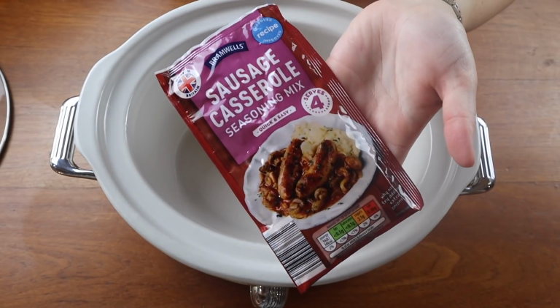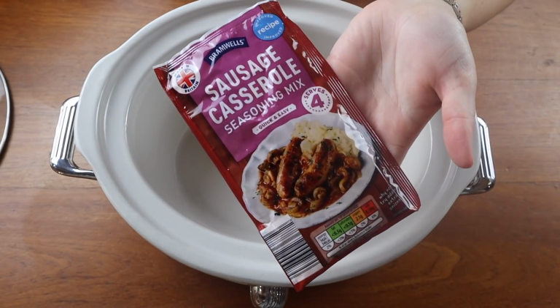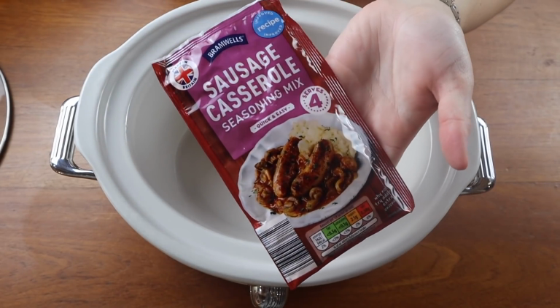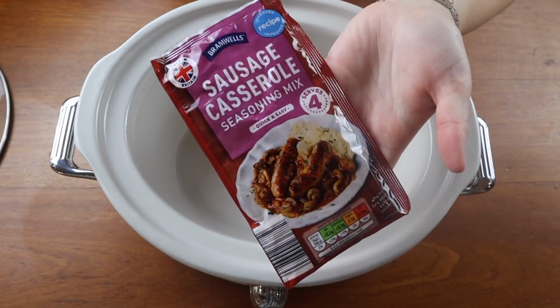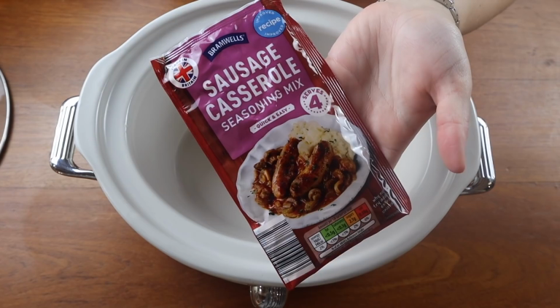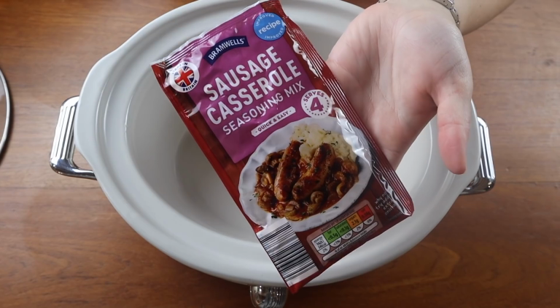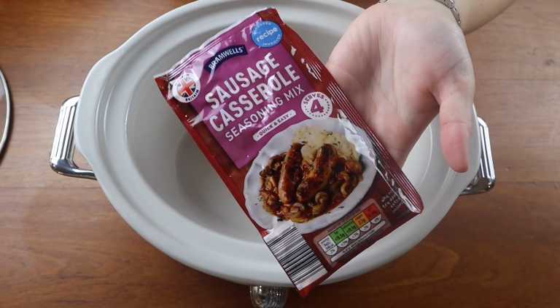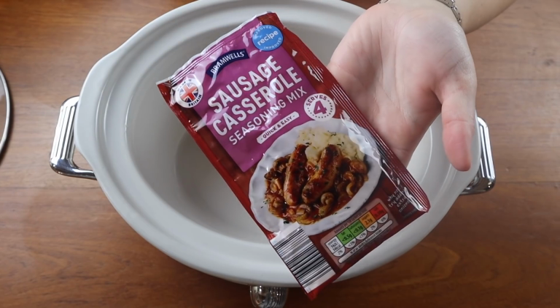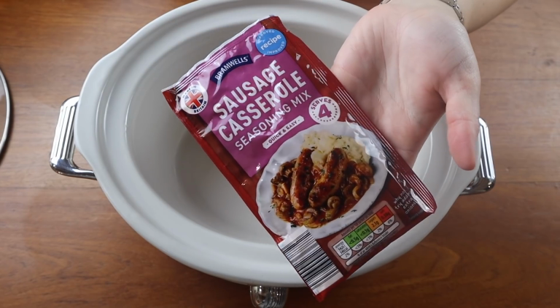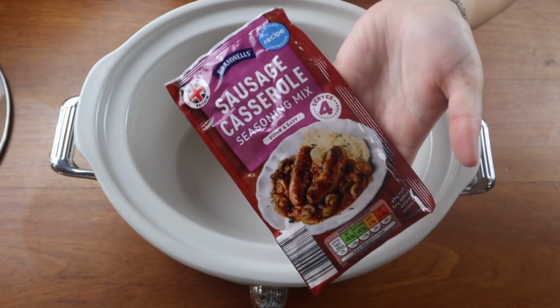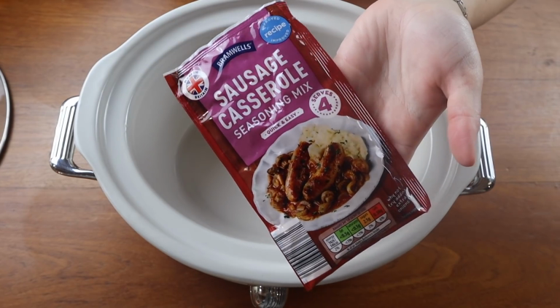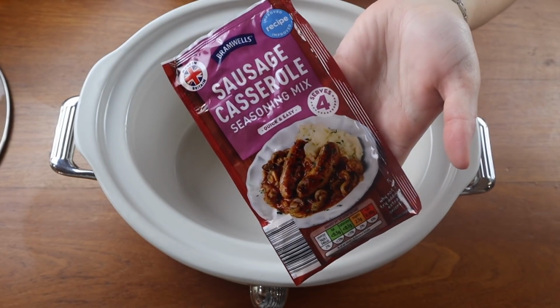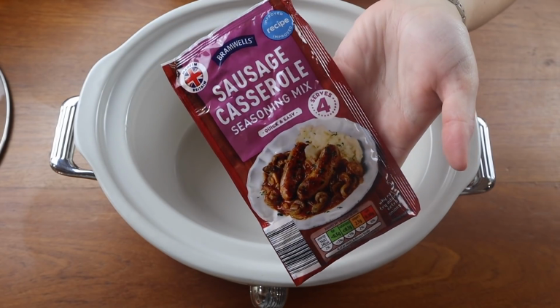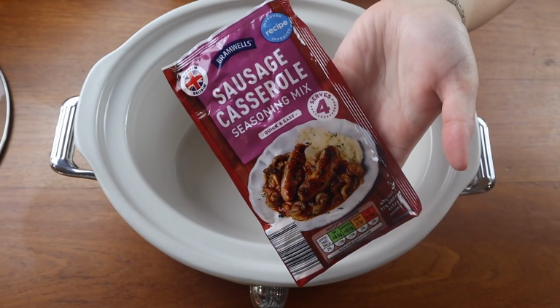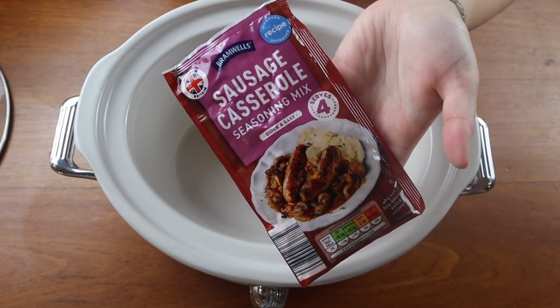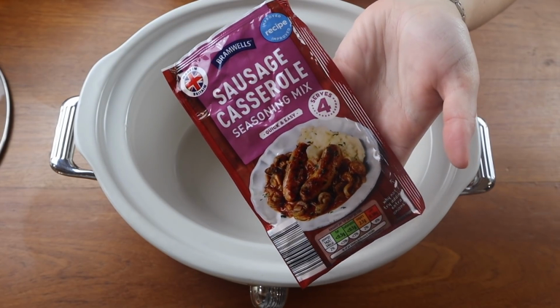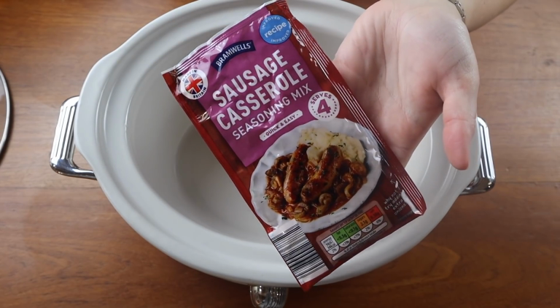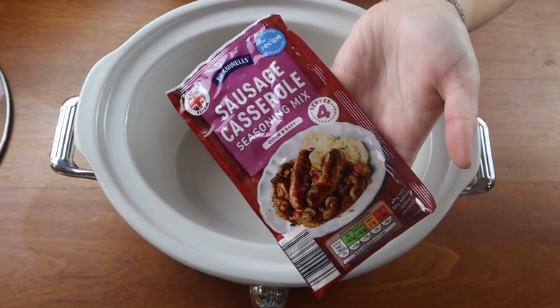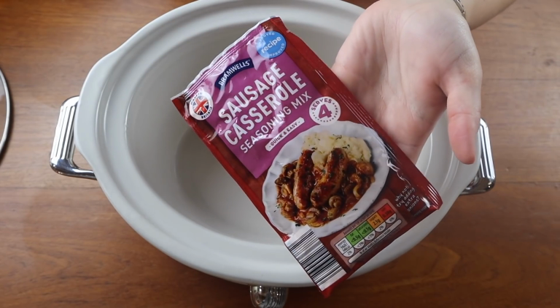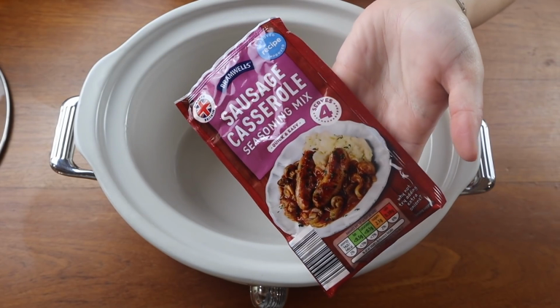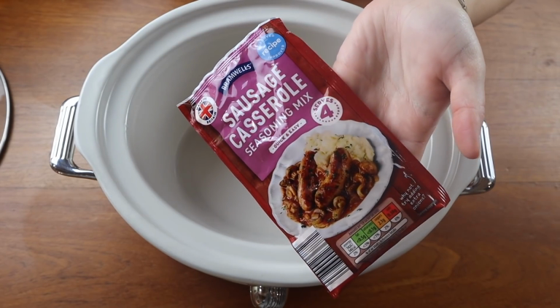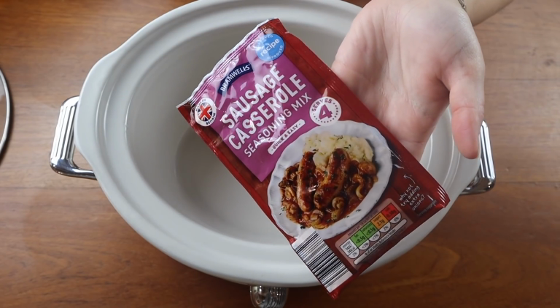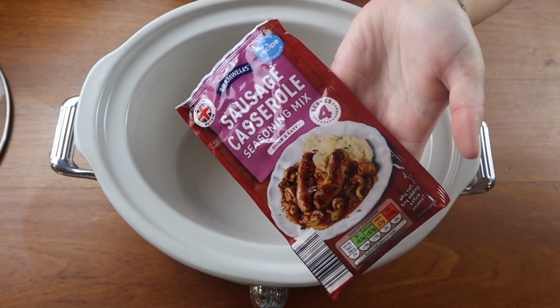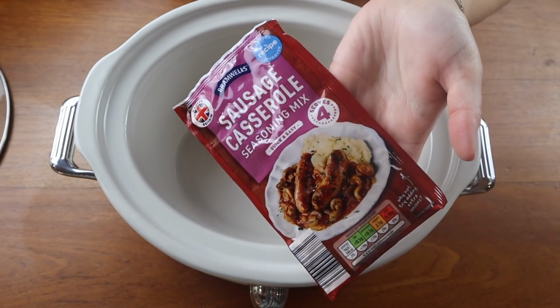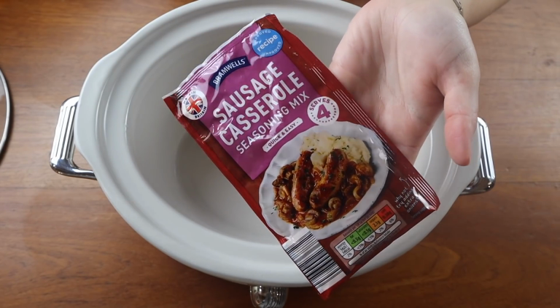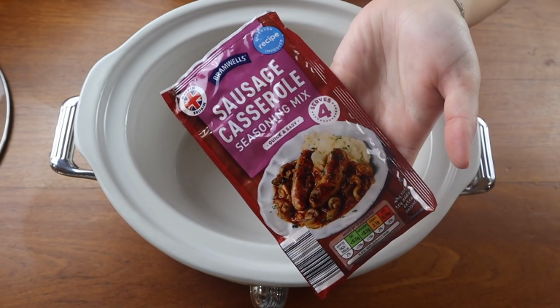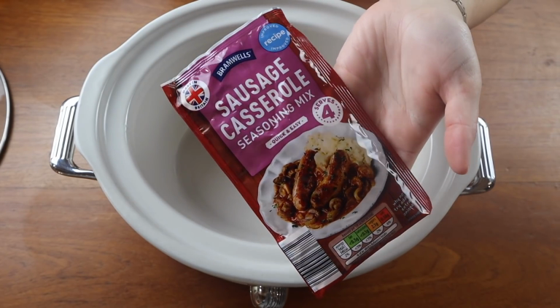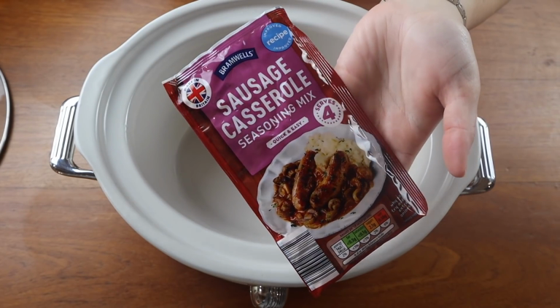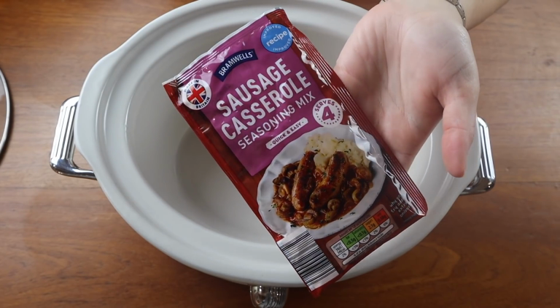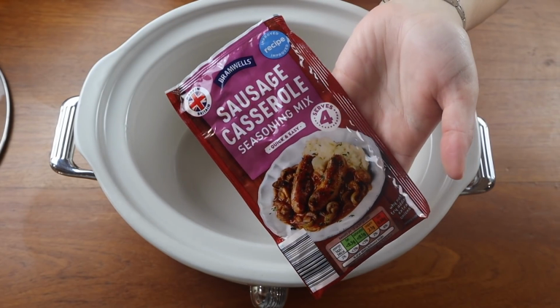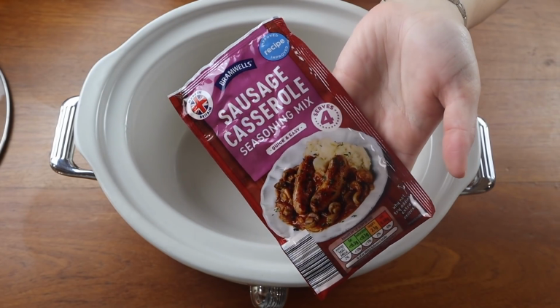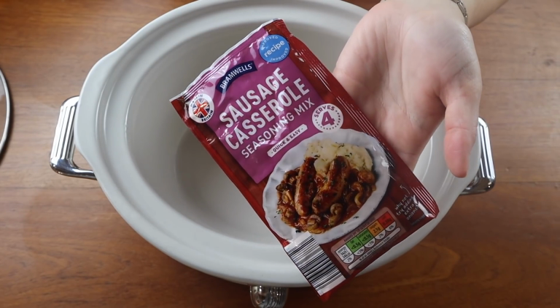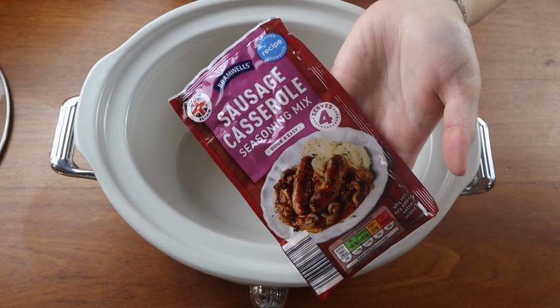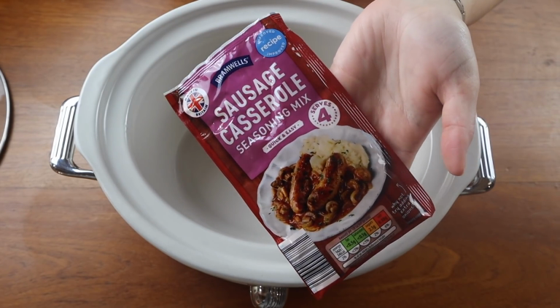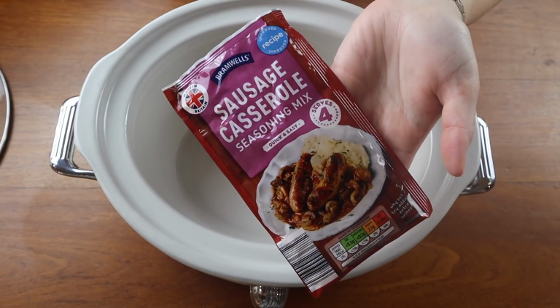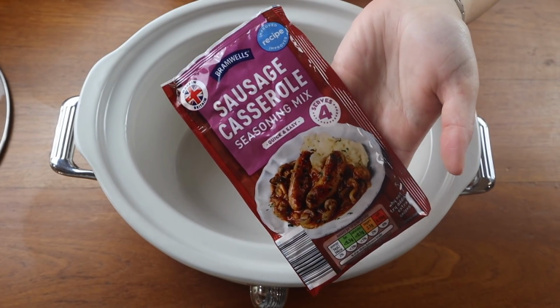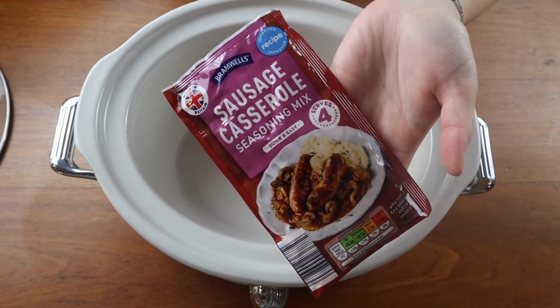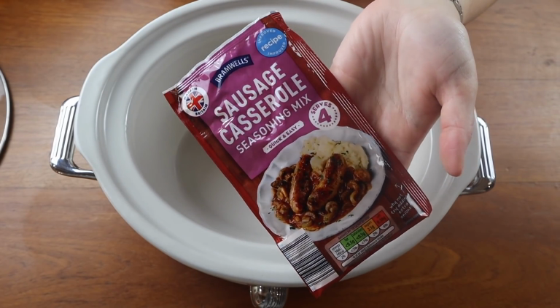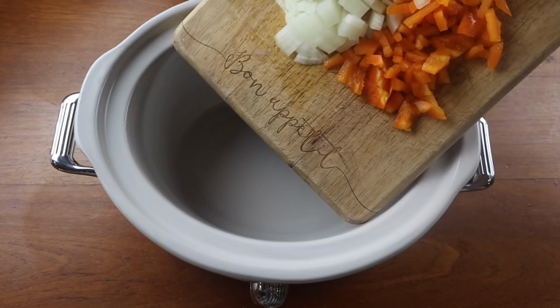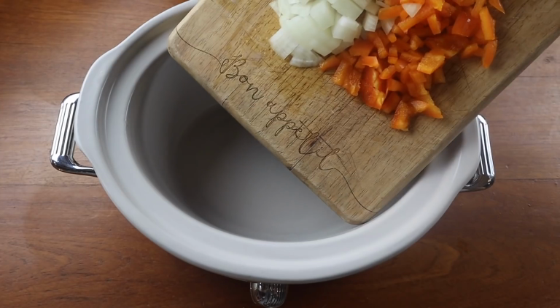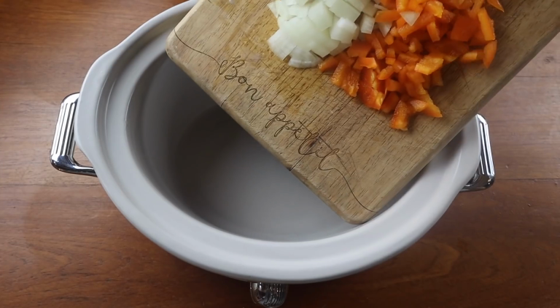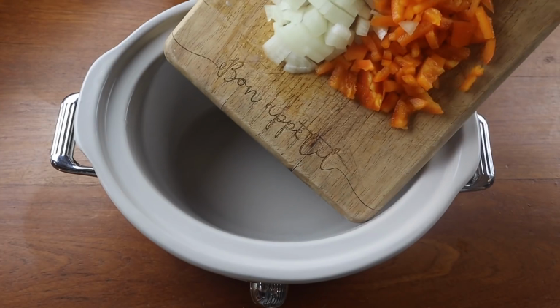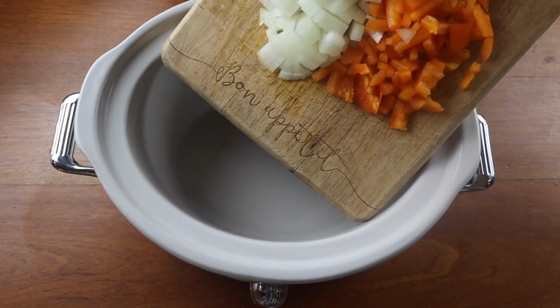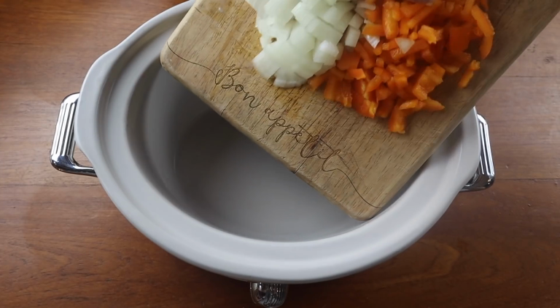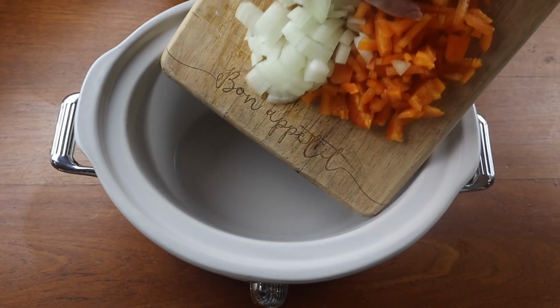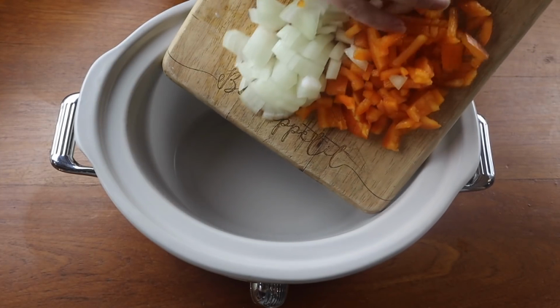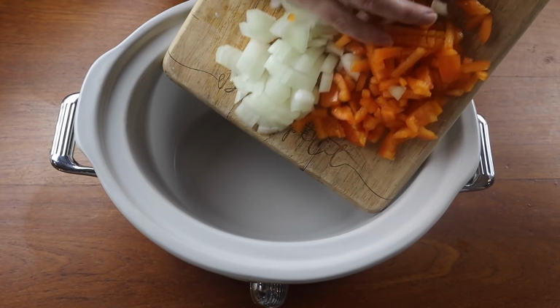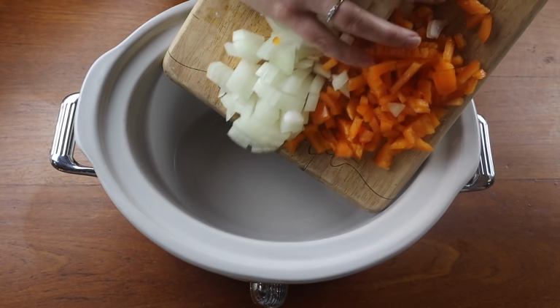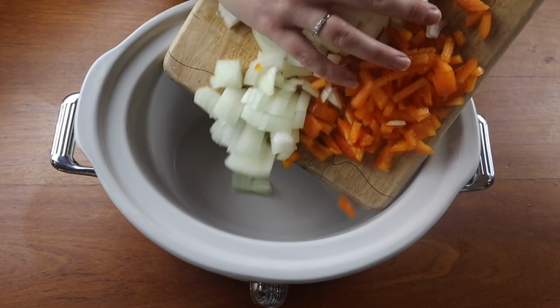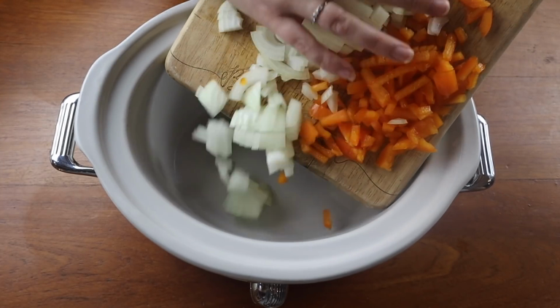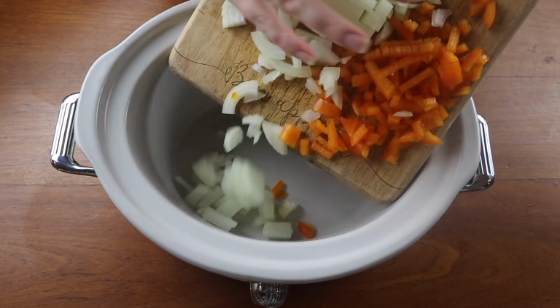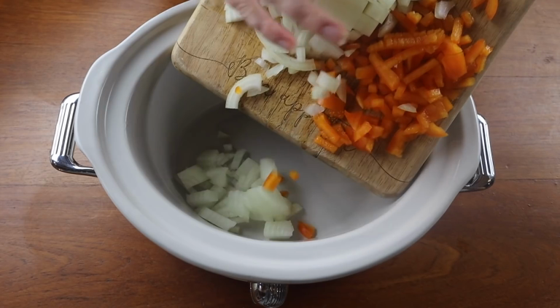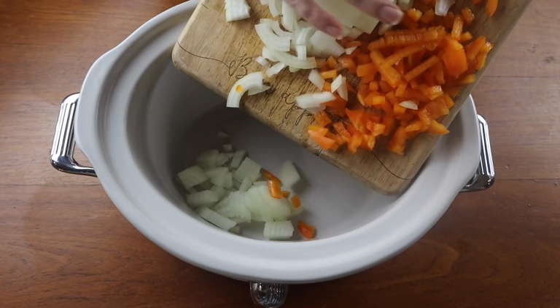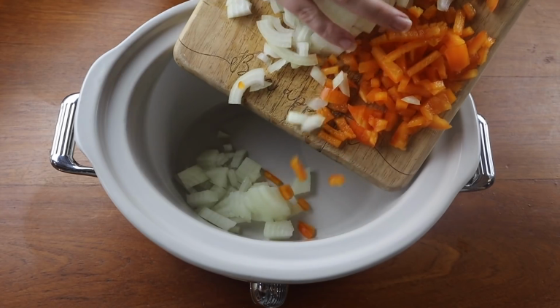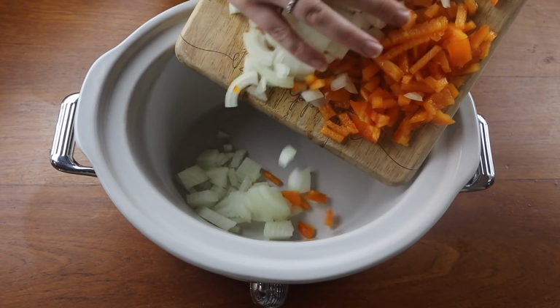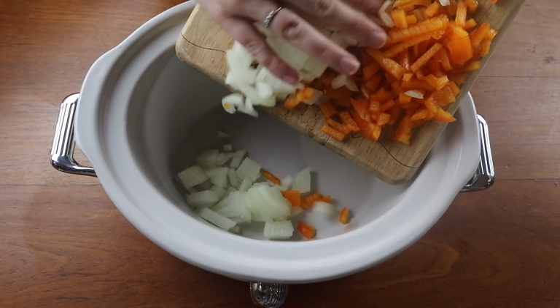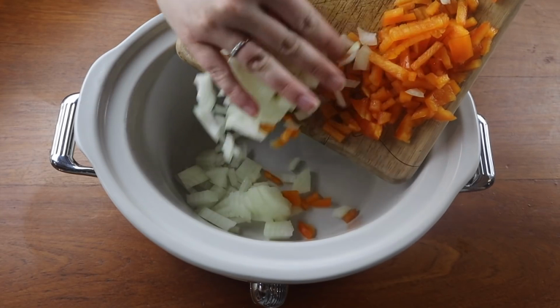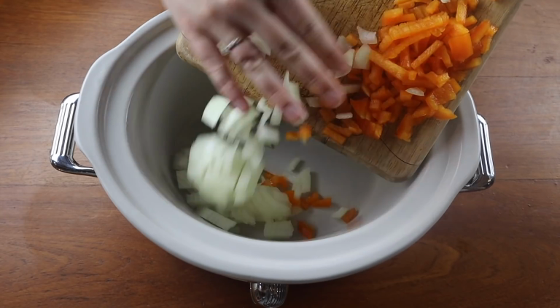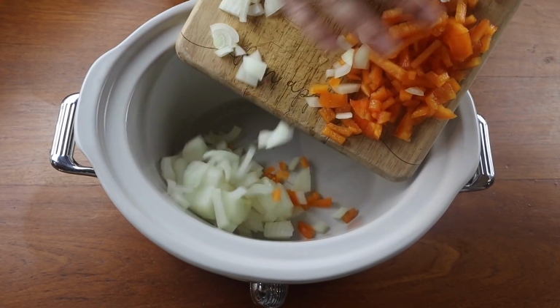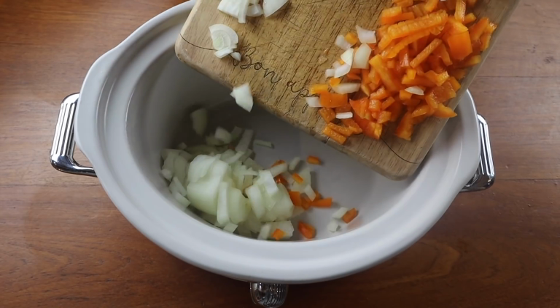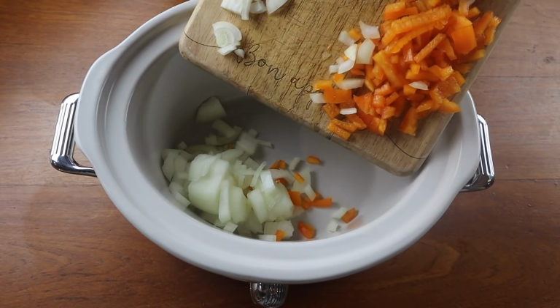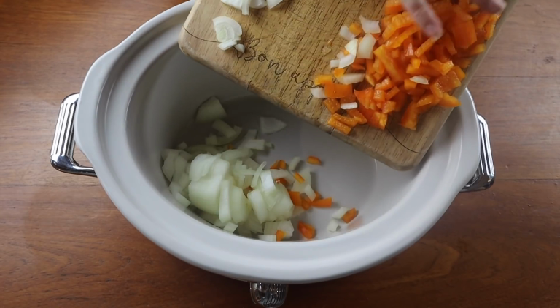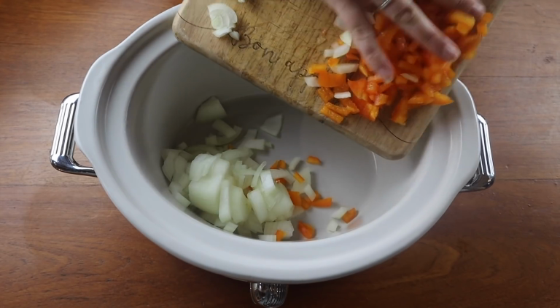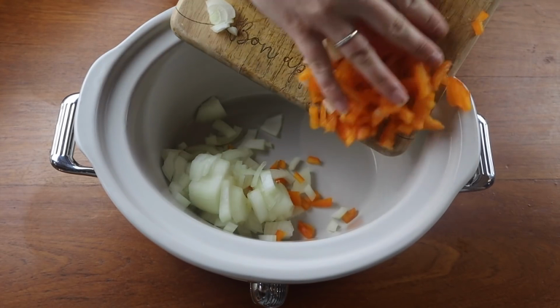I'm starting off with the sausage casserole. I get this seasoning mix from Aldi and it tells you everything you need to know on the back of it.